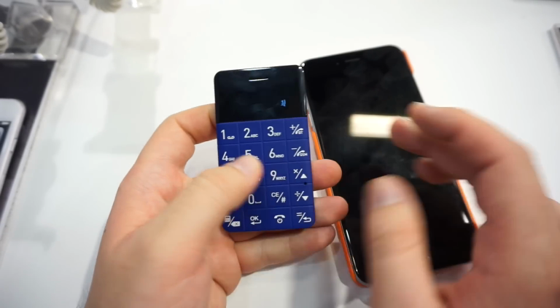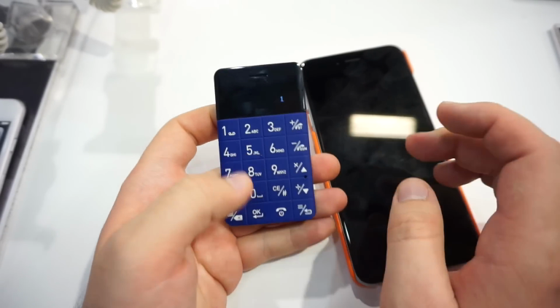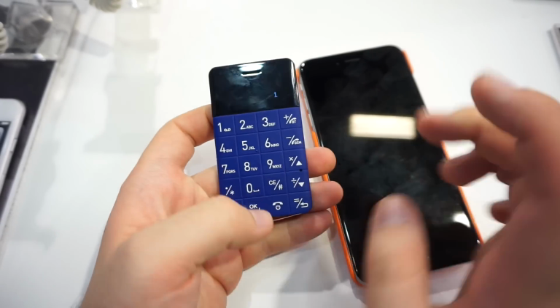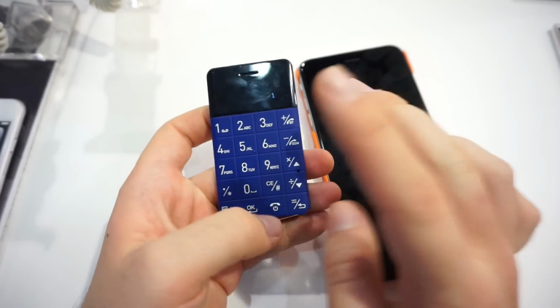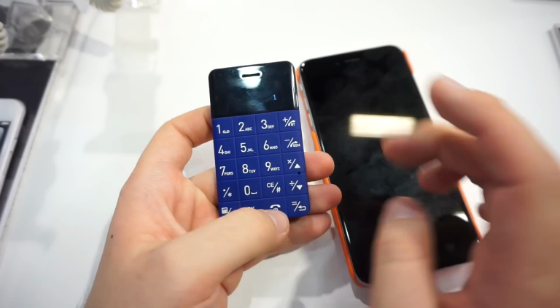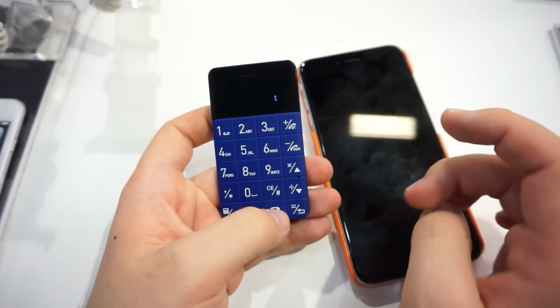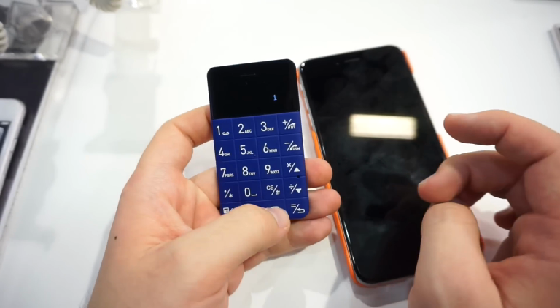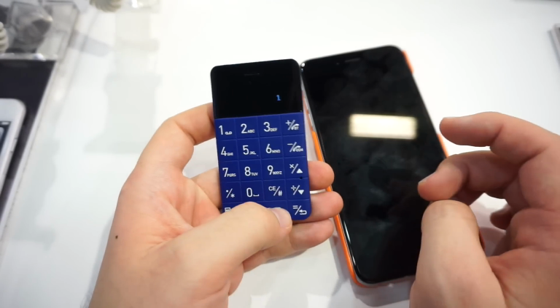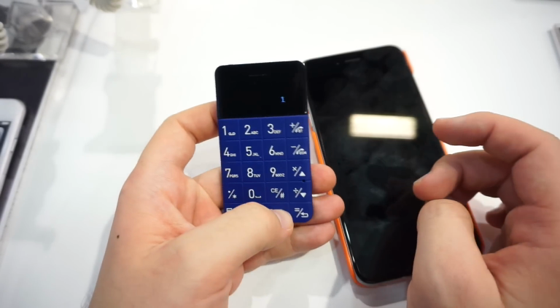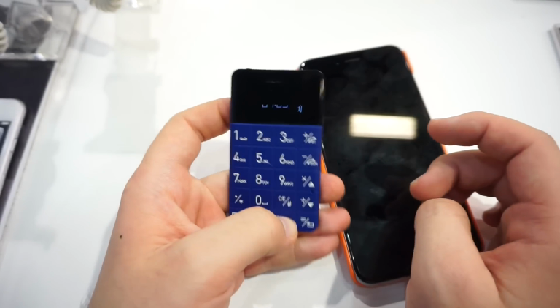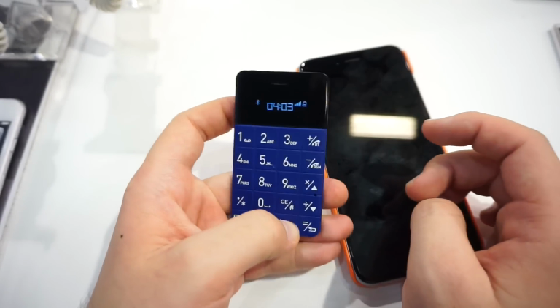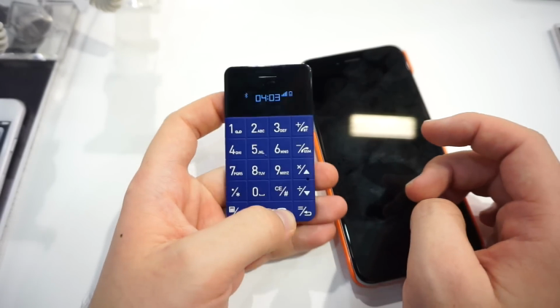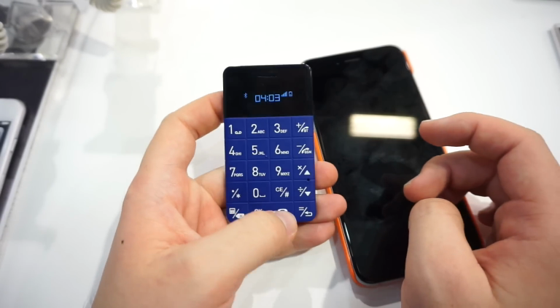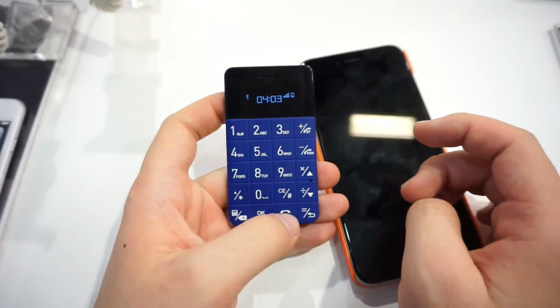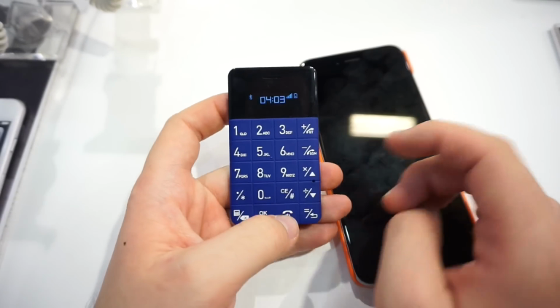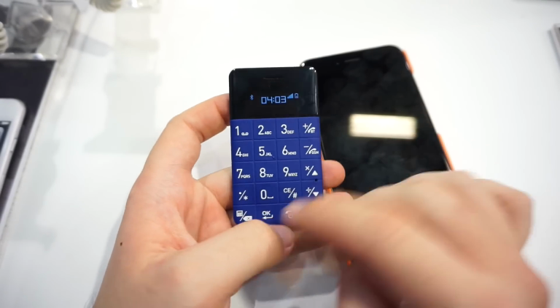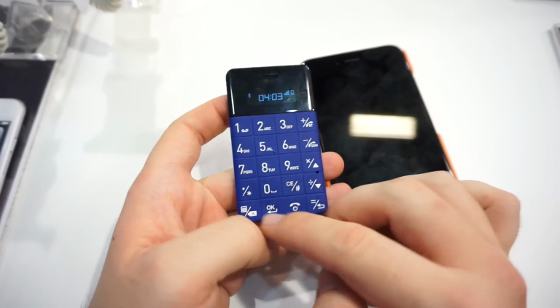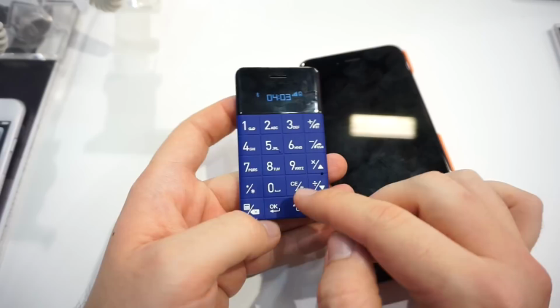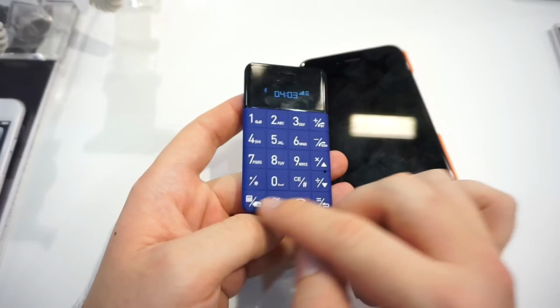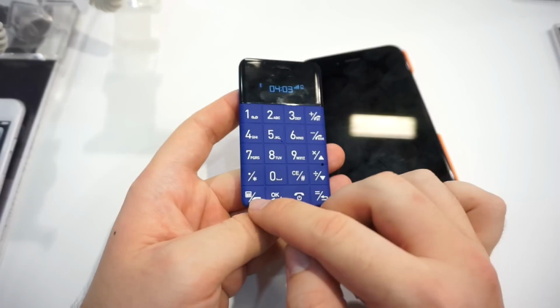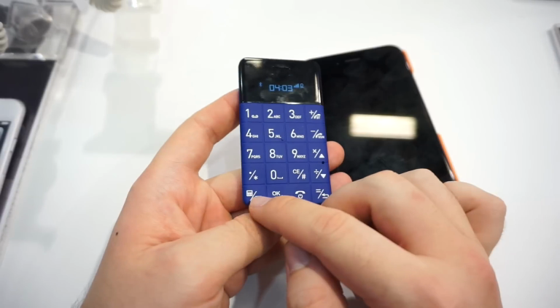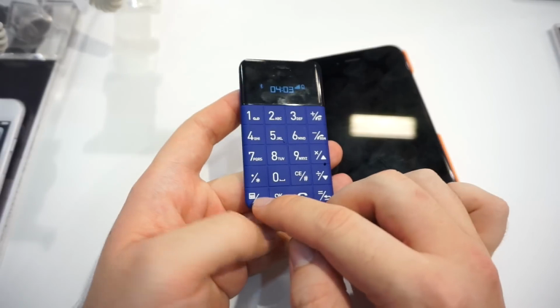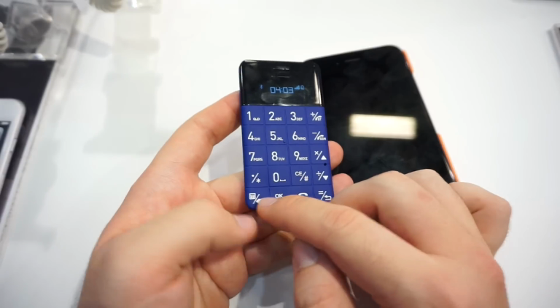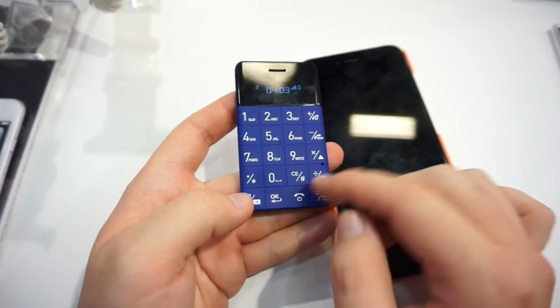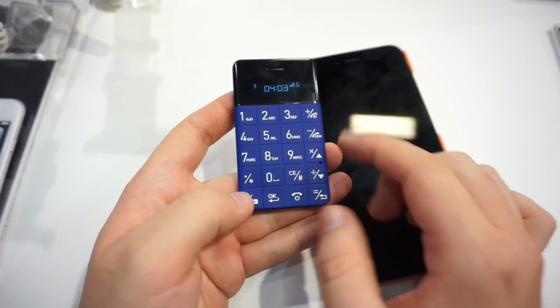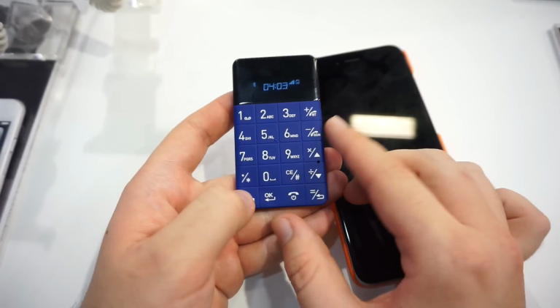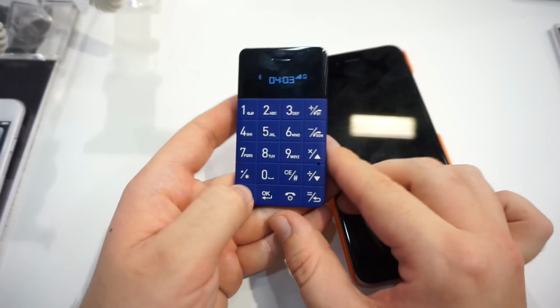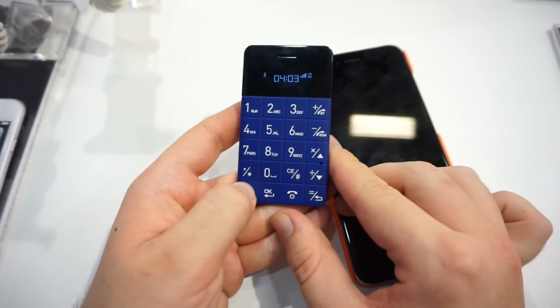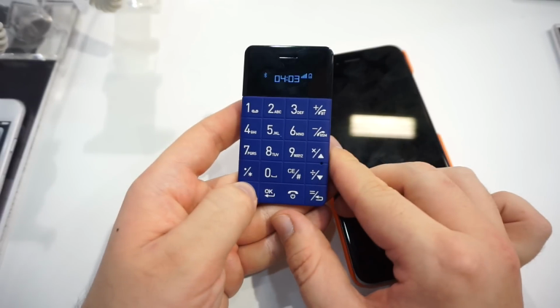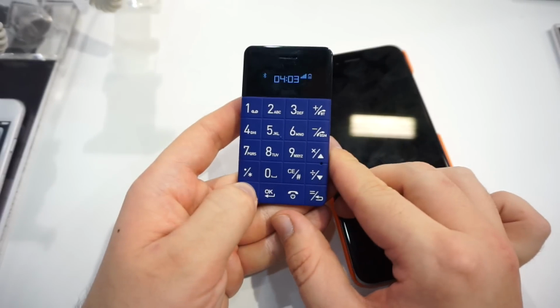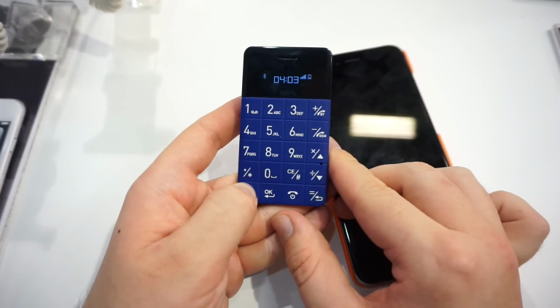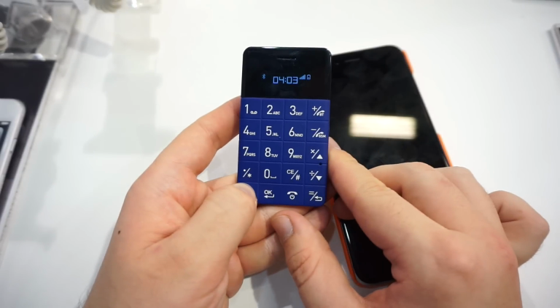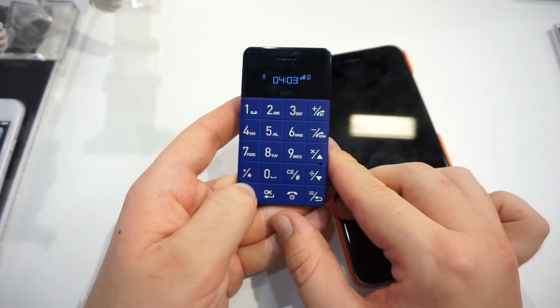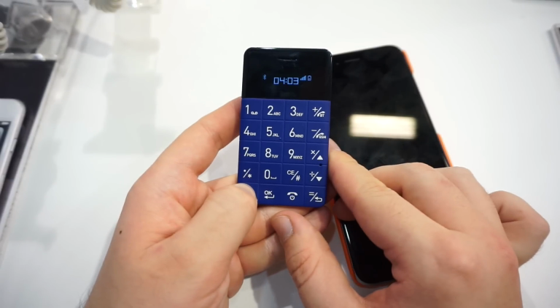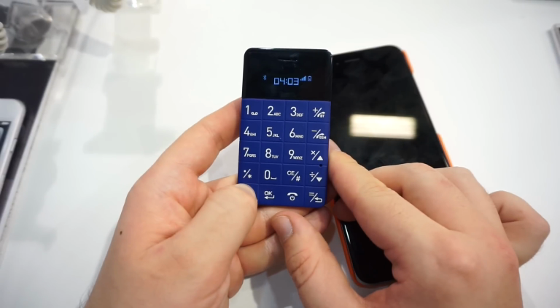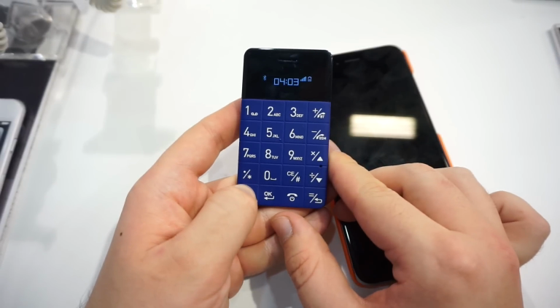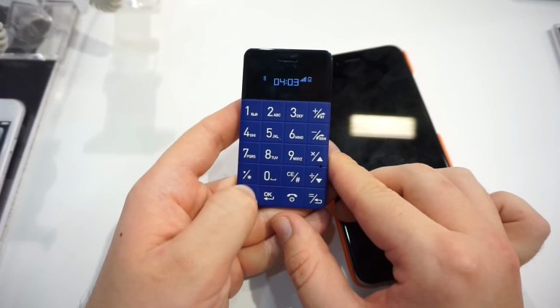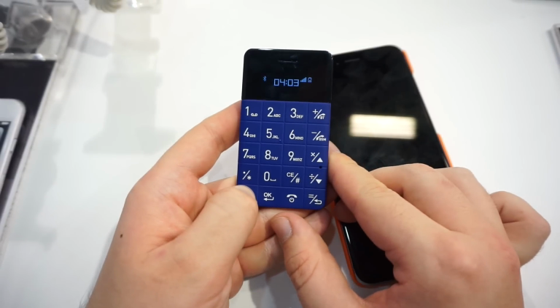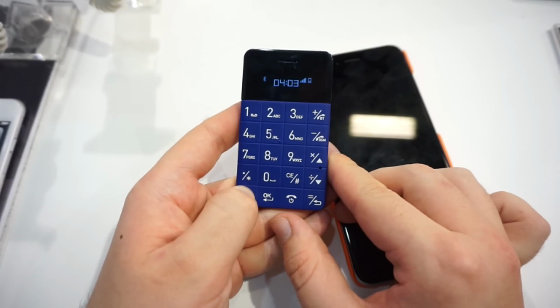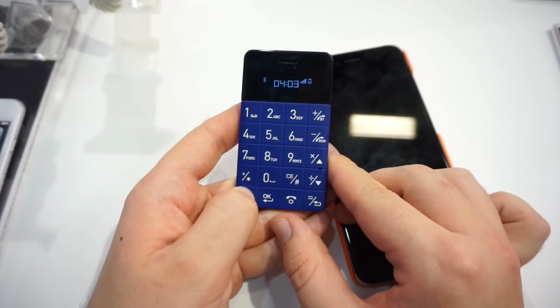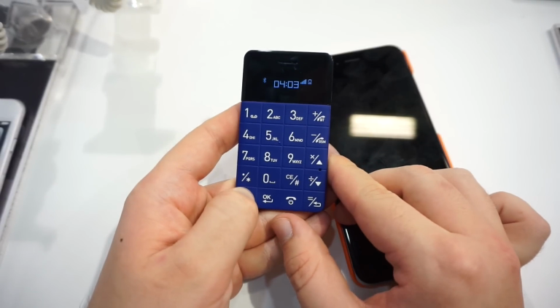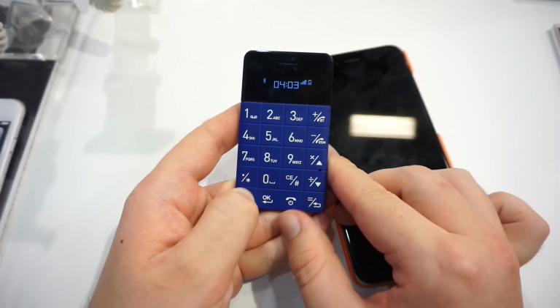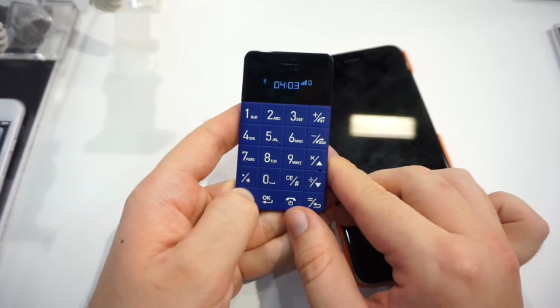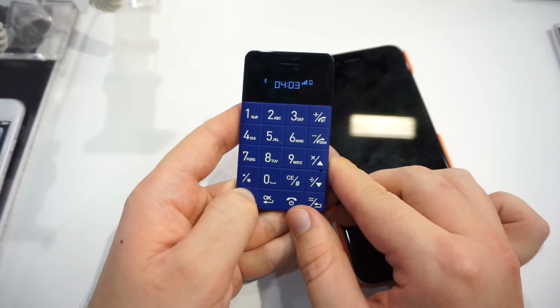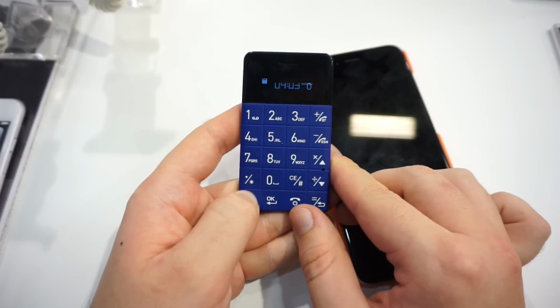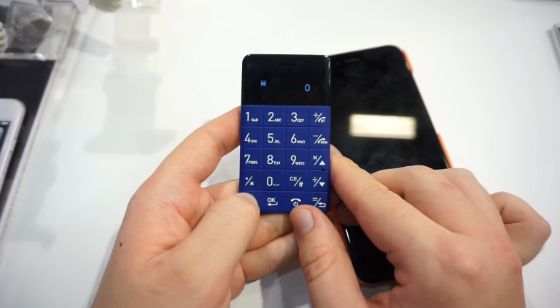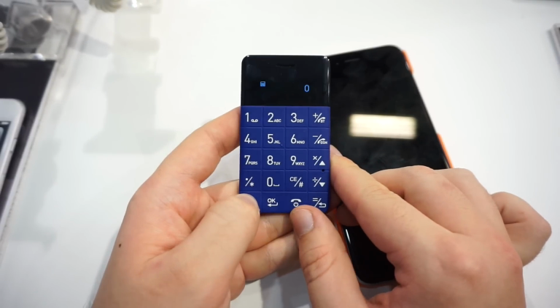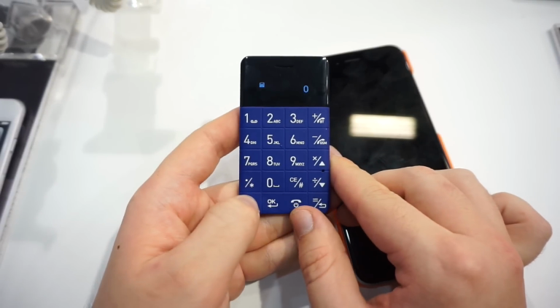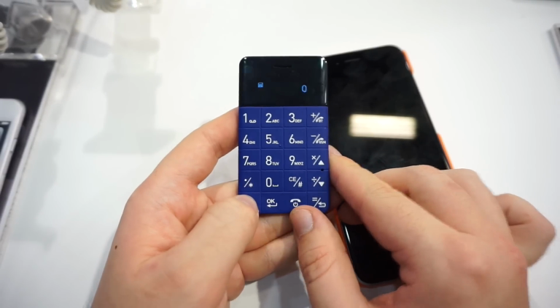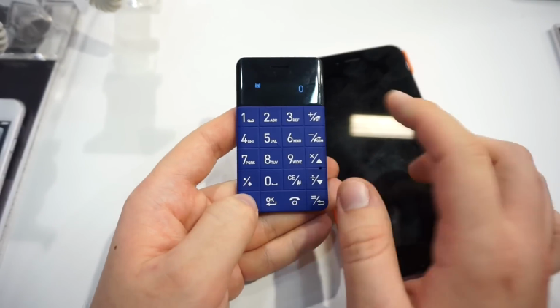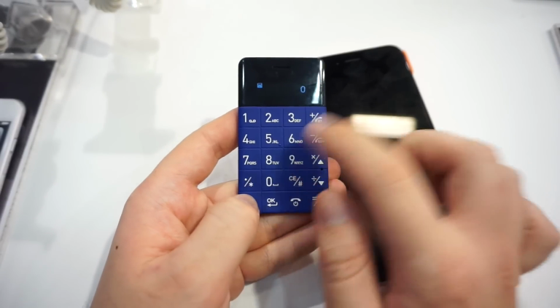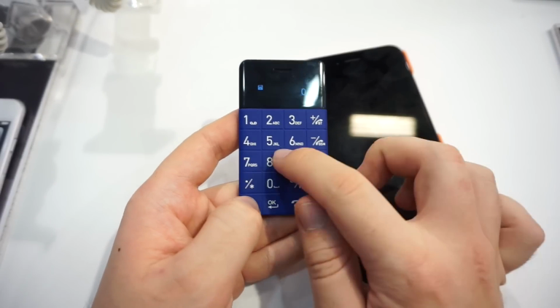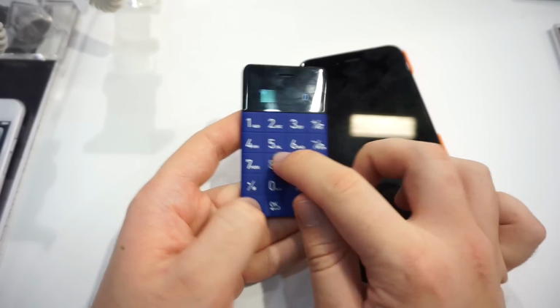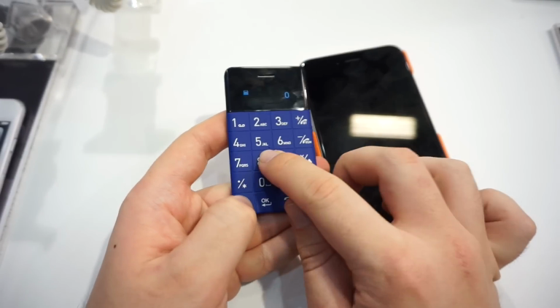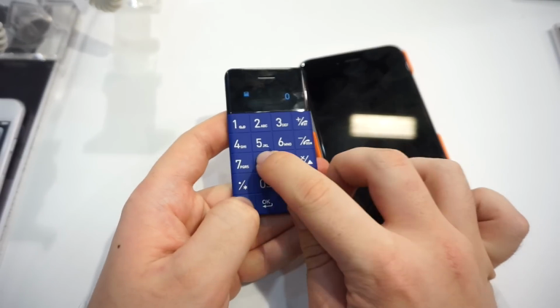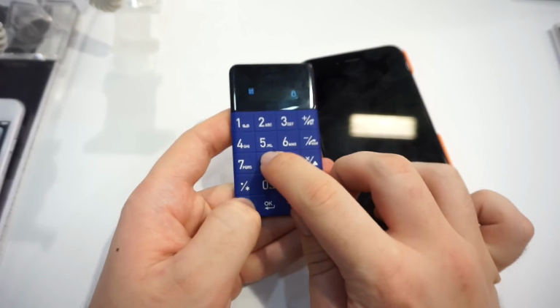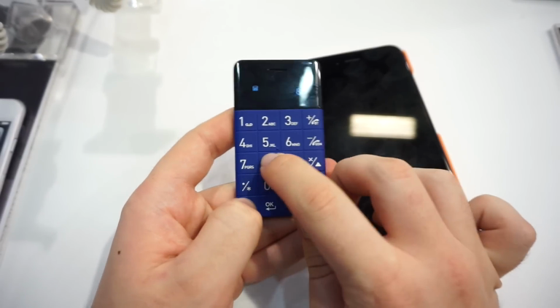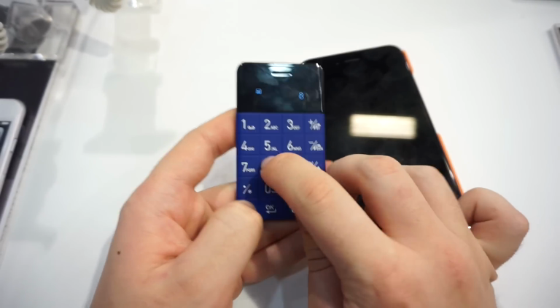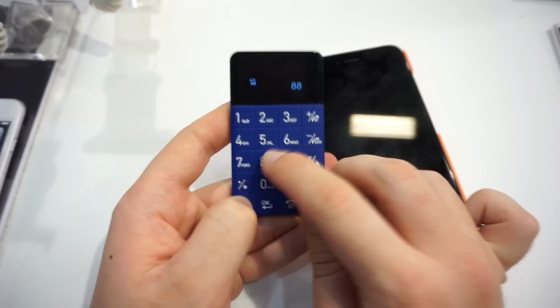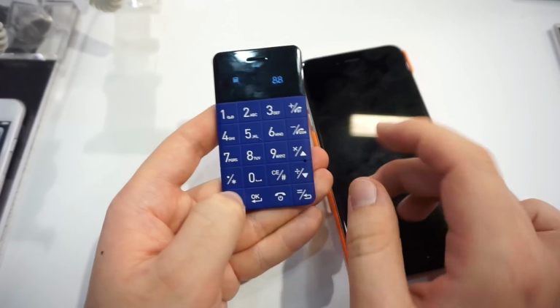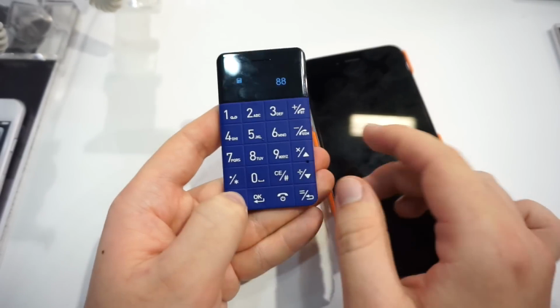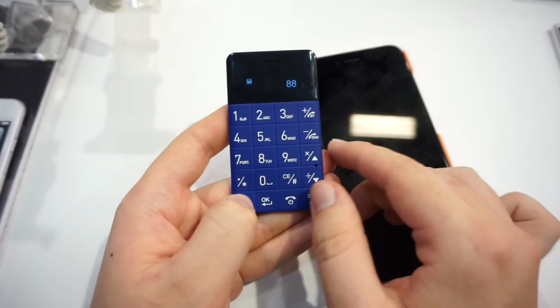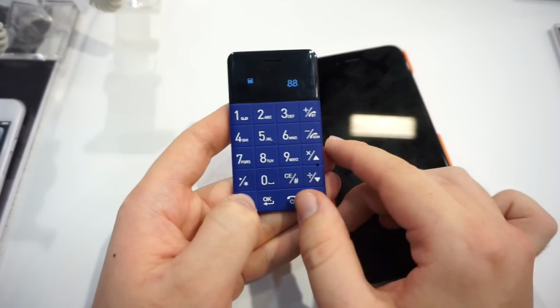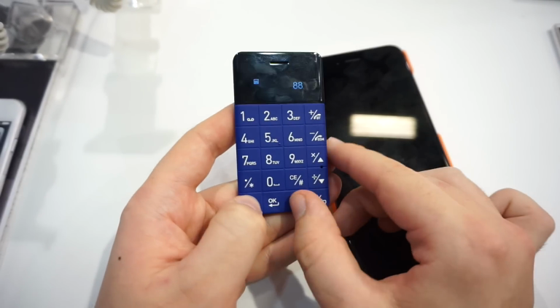It can also work as a calculator, as you can see here. If you press this button then the calculator should go off — there it is.